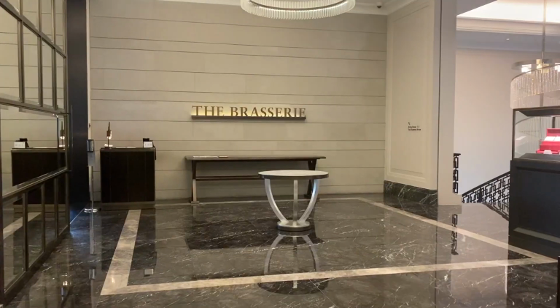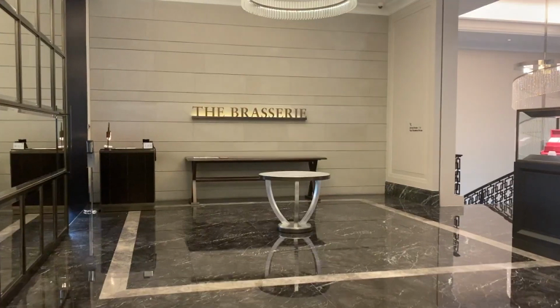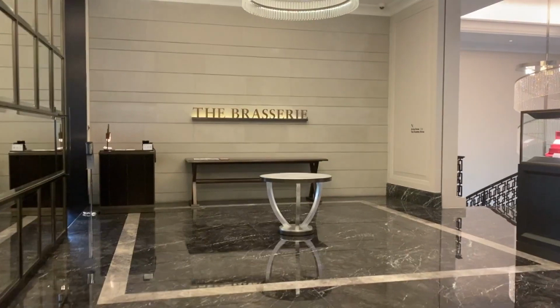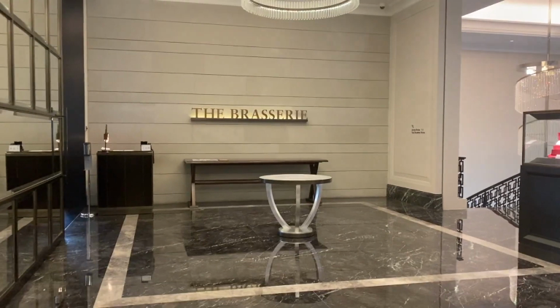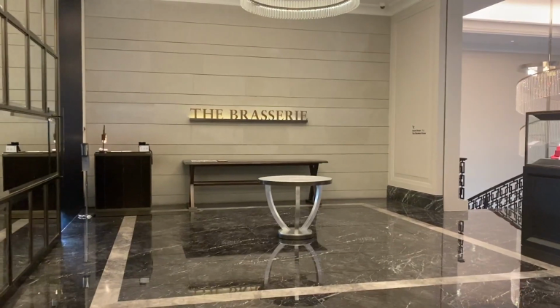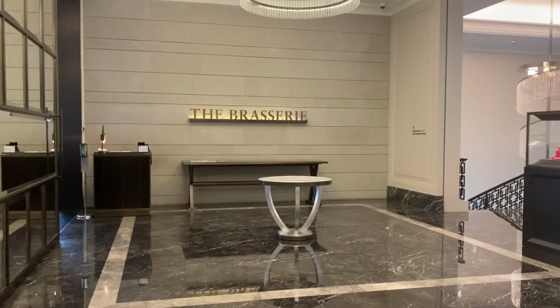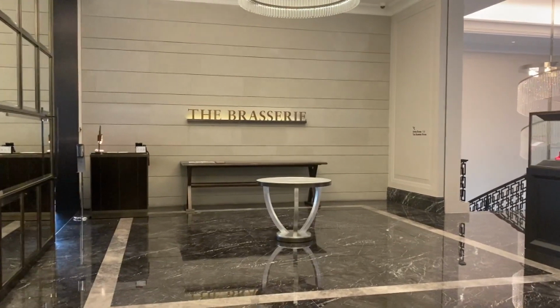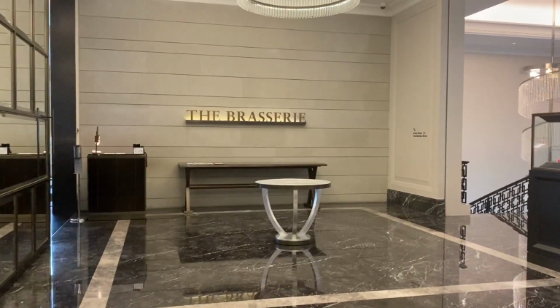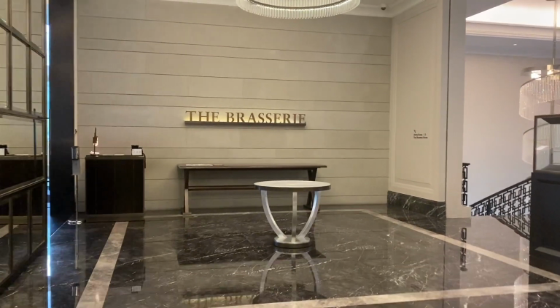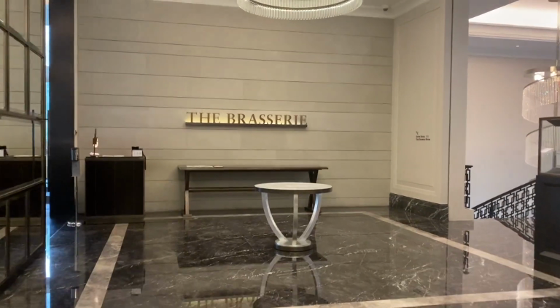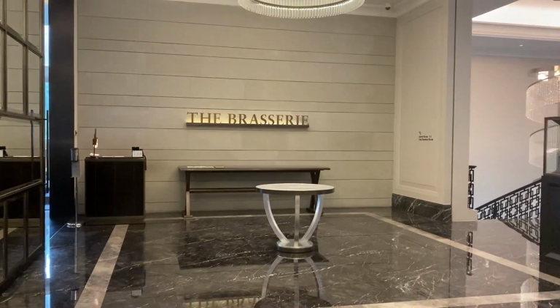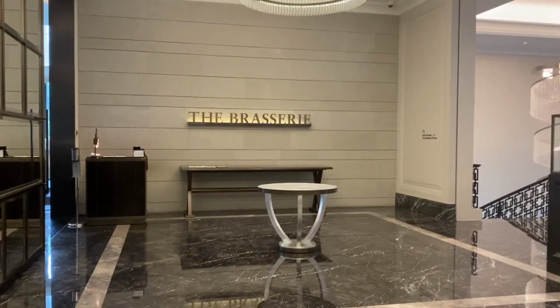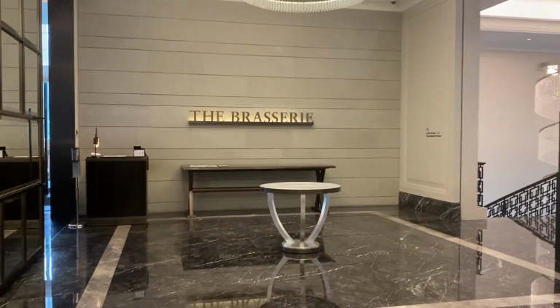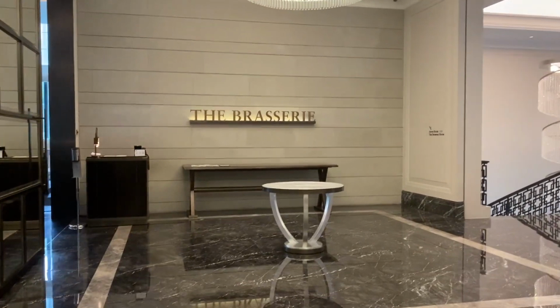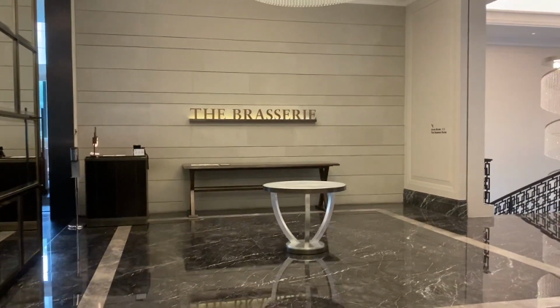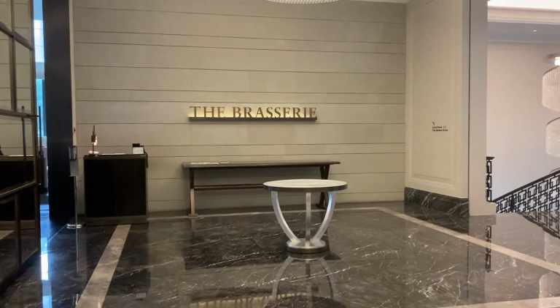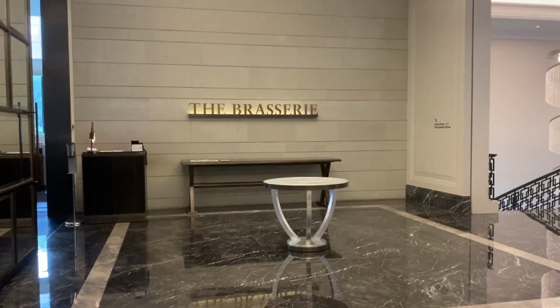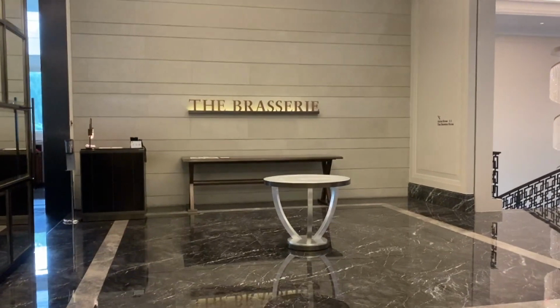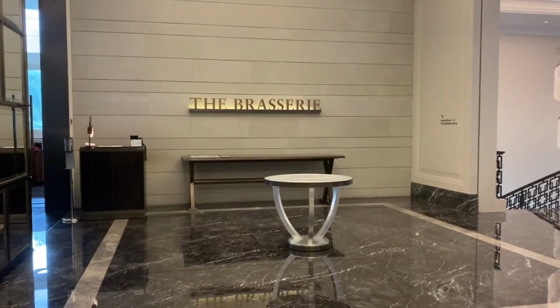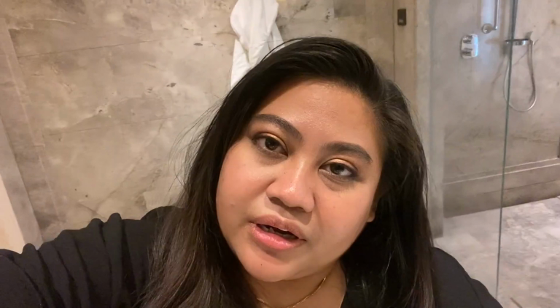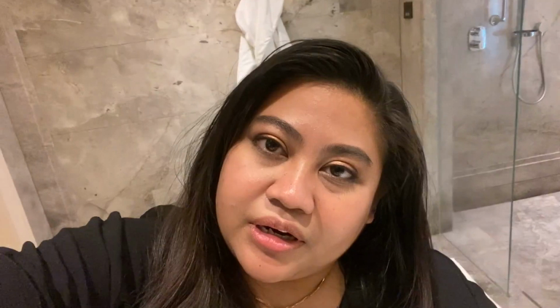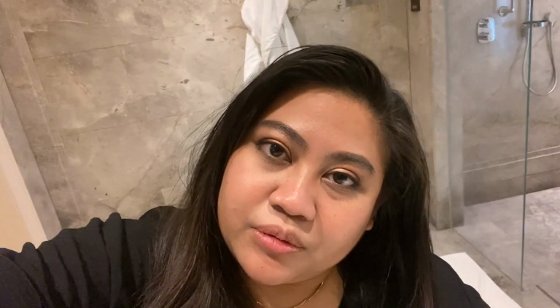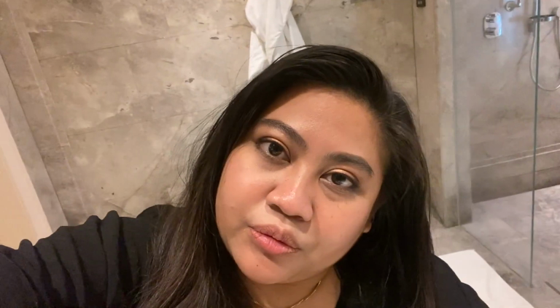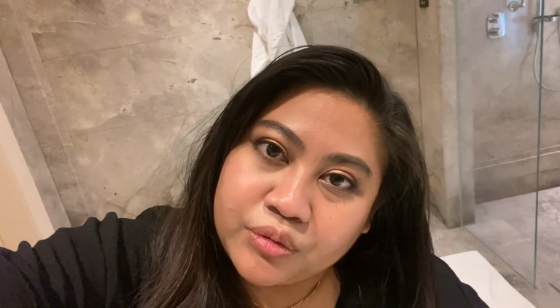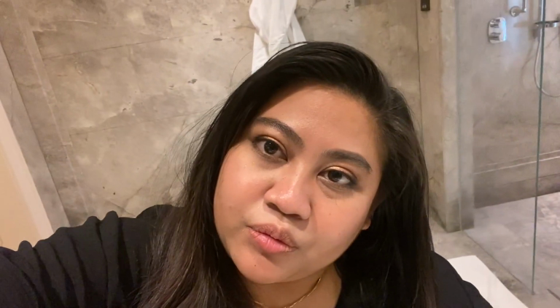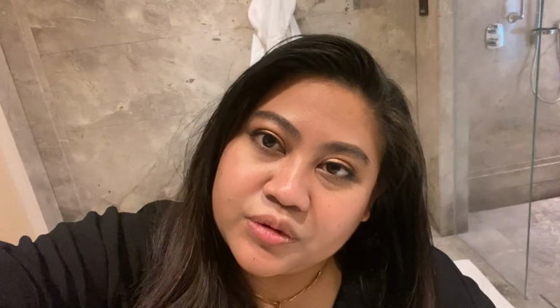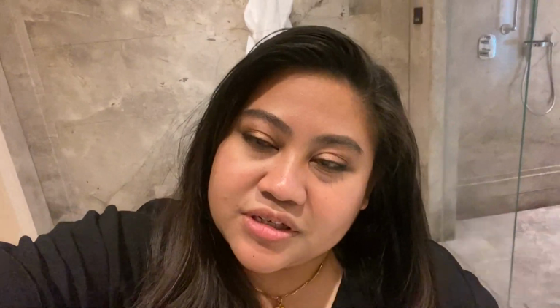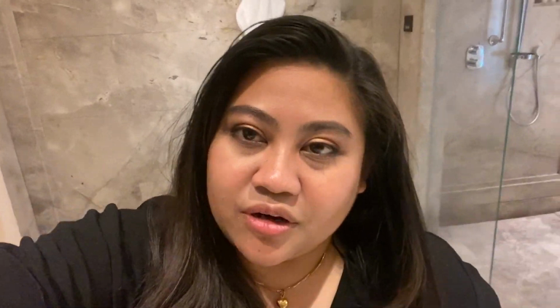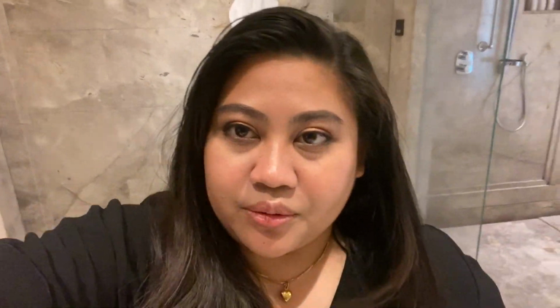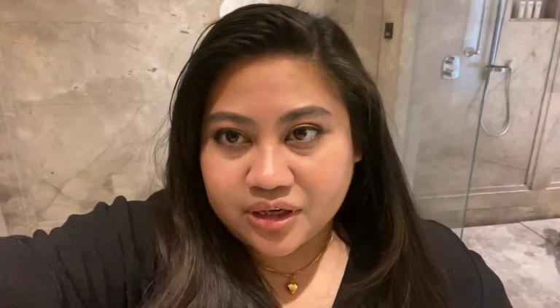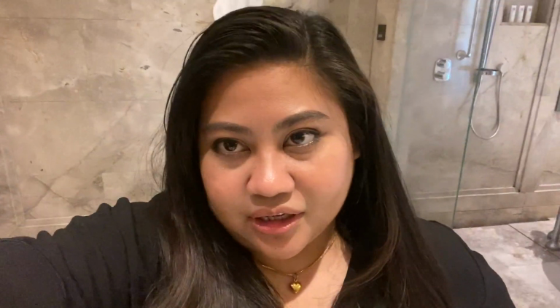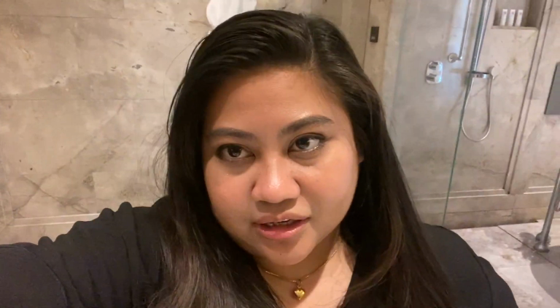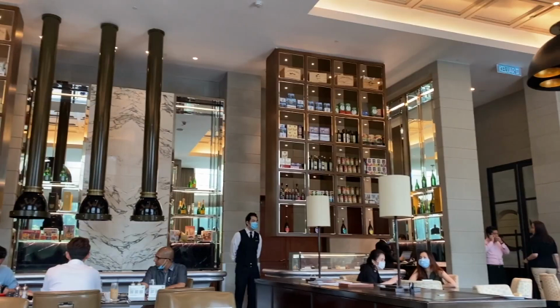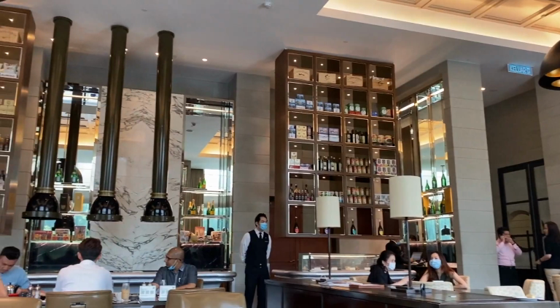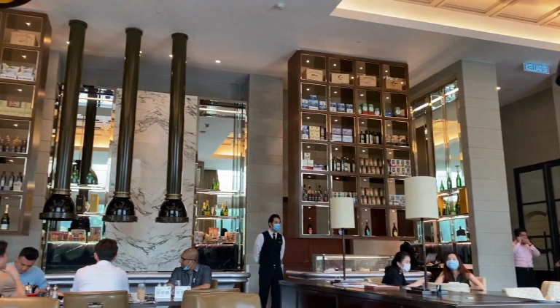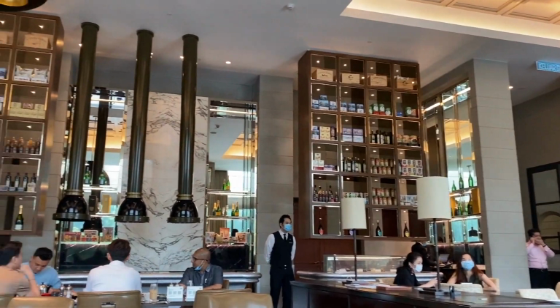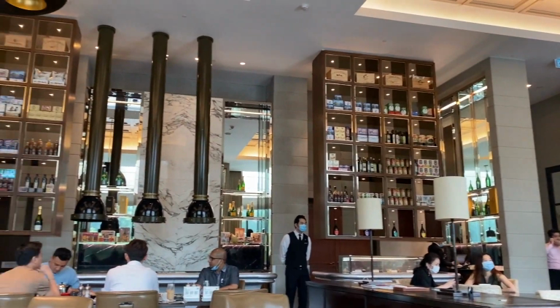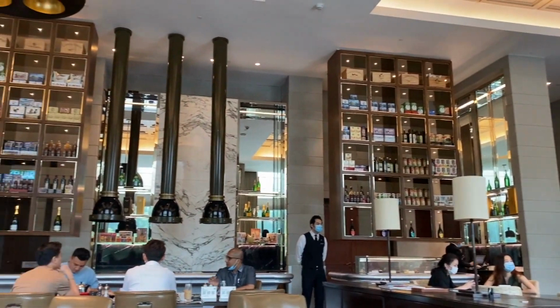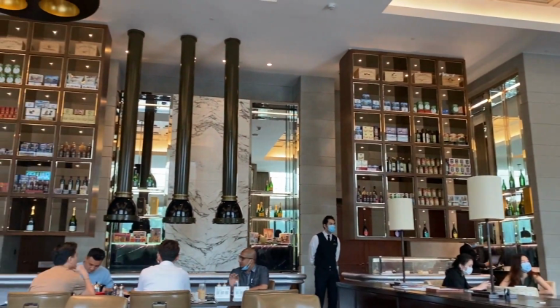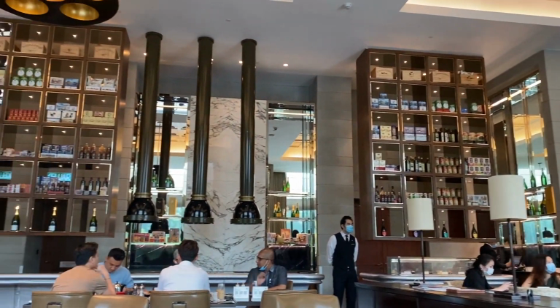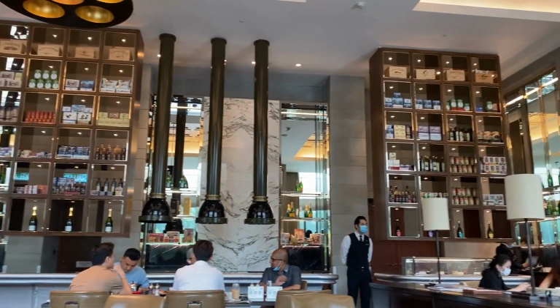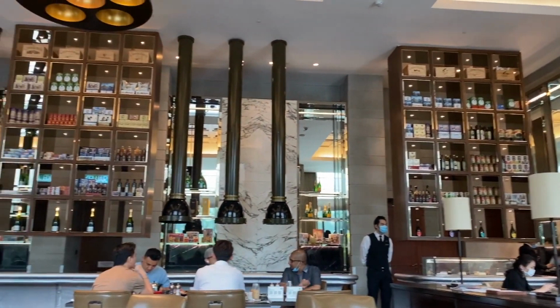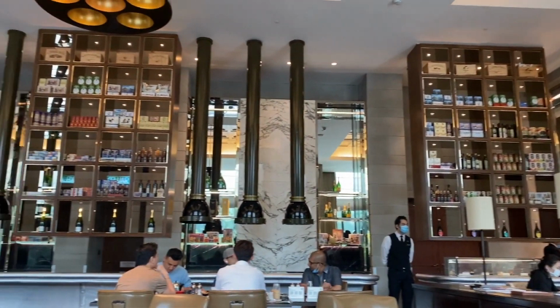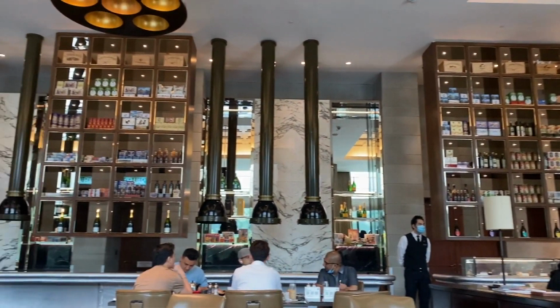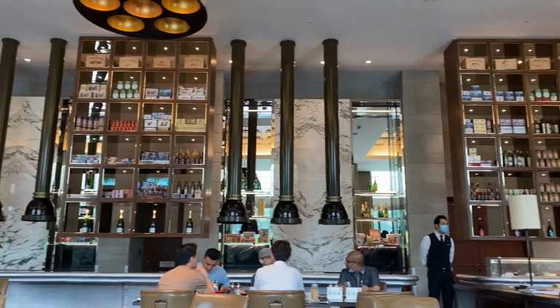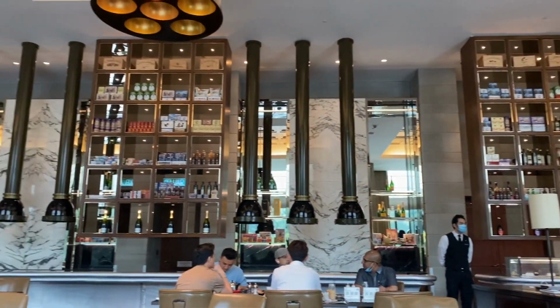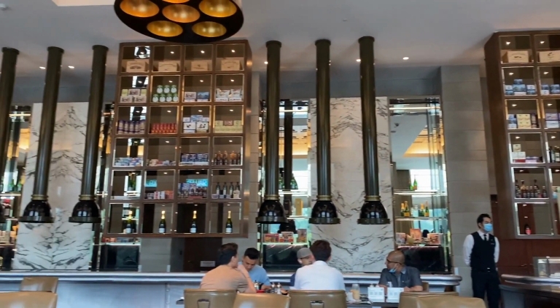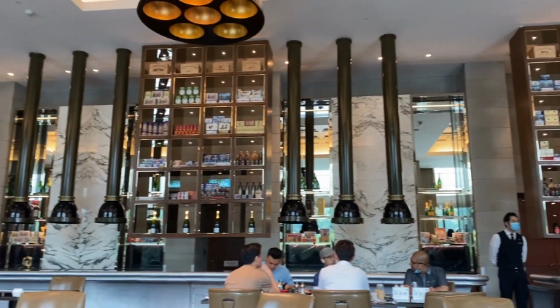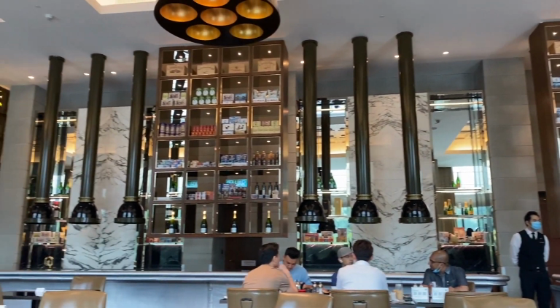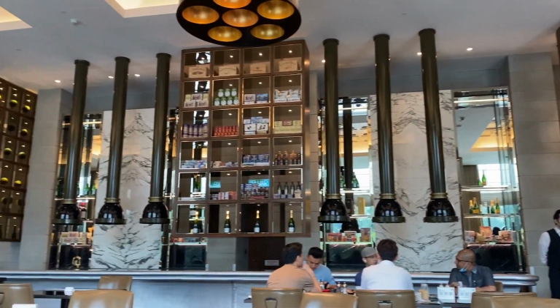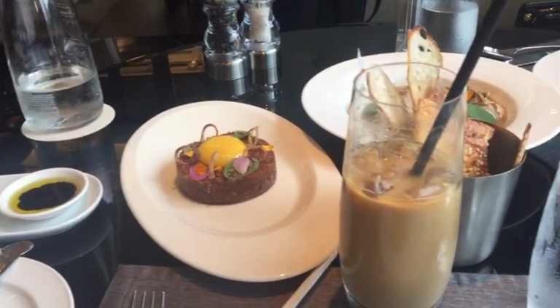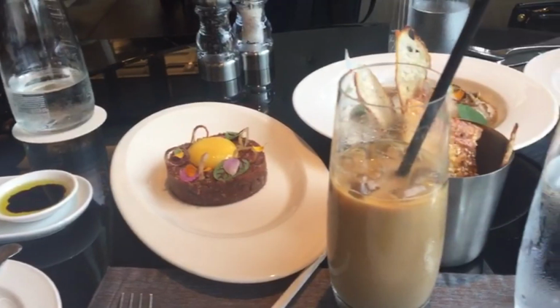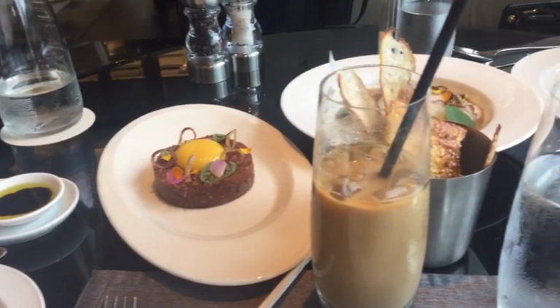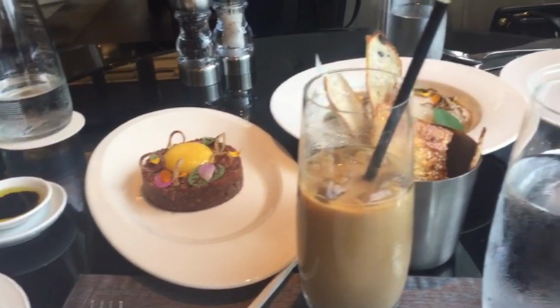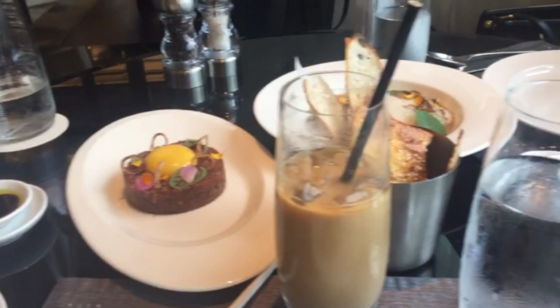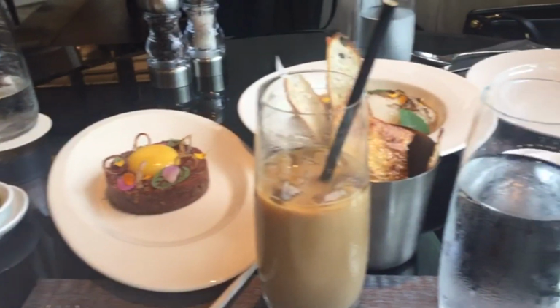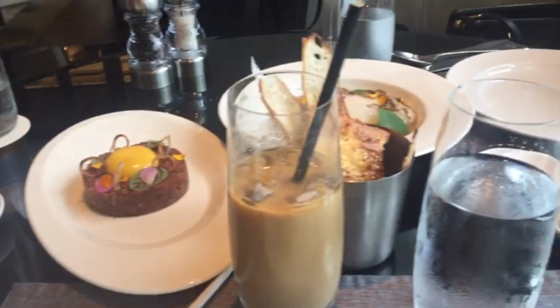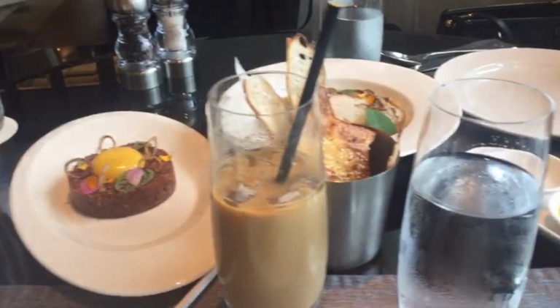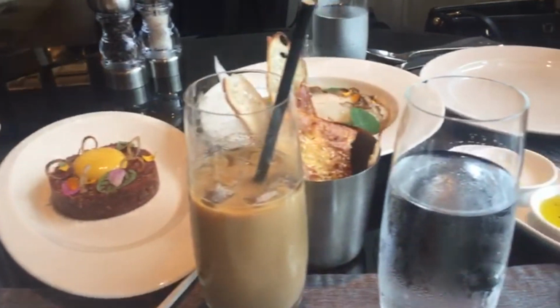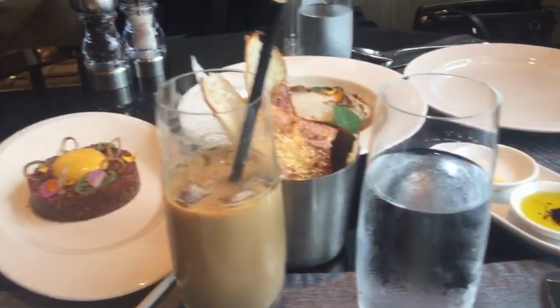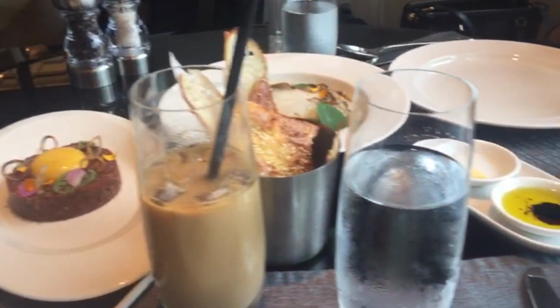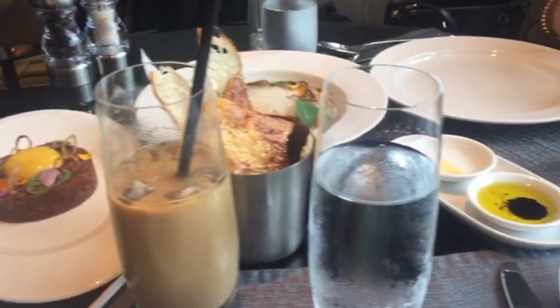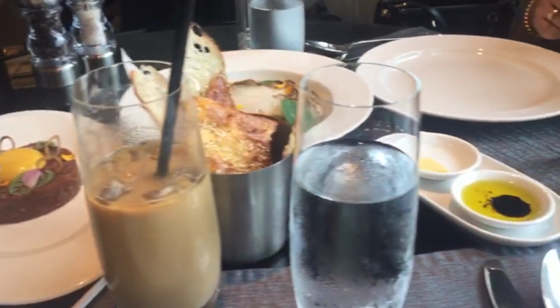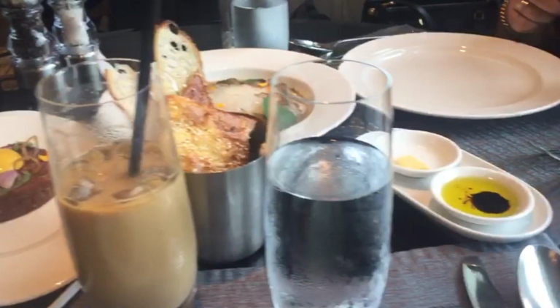We arrived here quite early and our room was not ready yet. While waiting, we had a quick, amazing lunch!